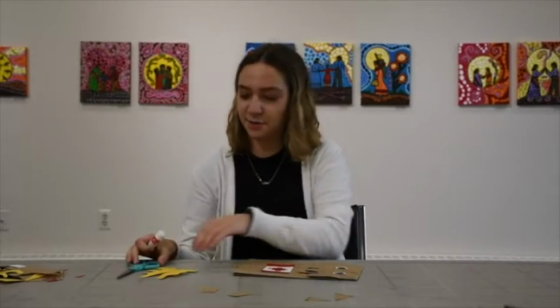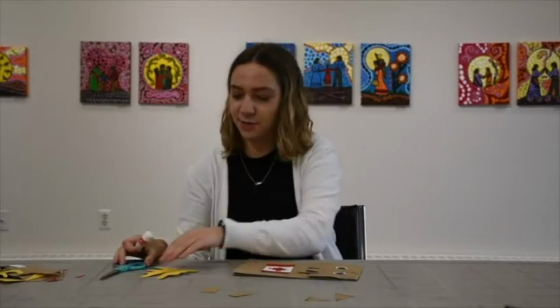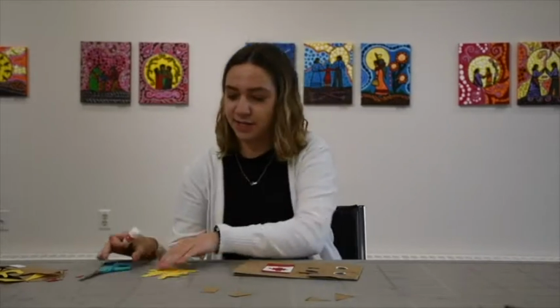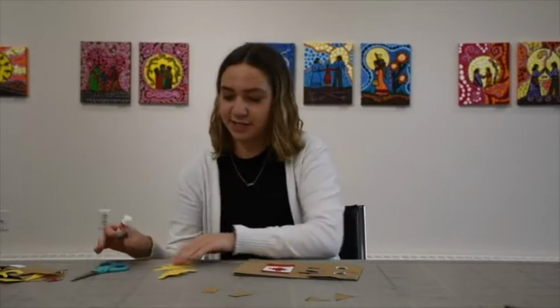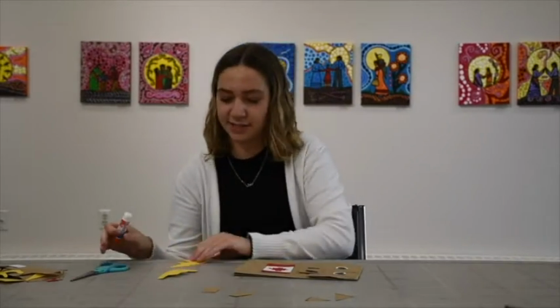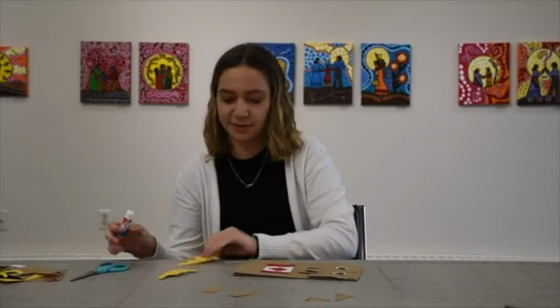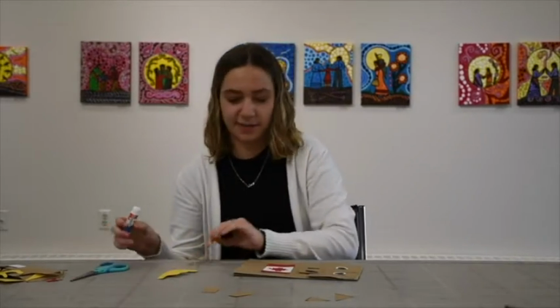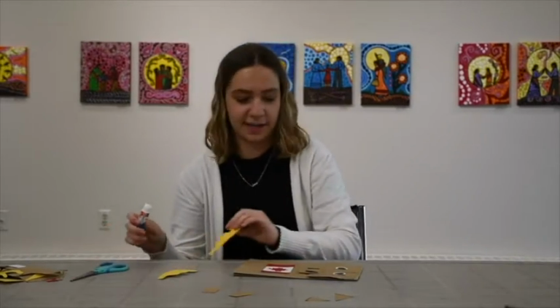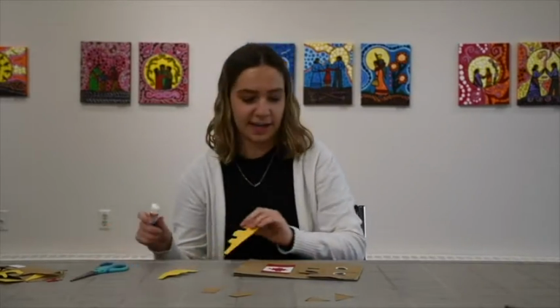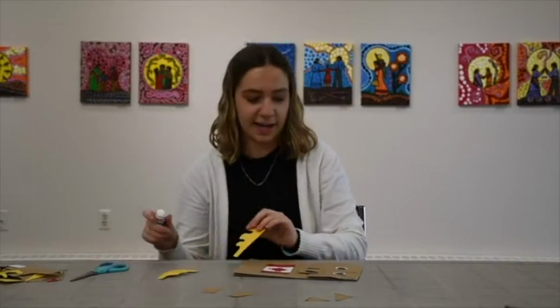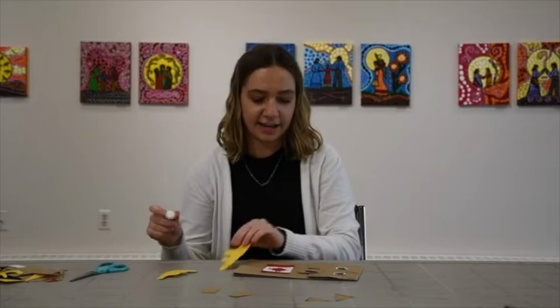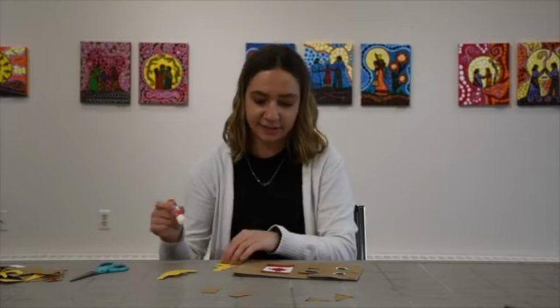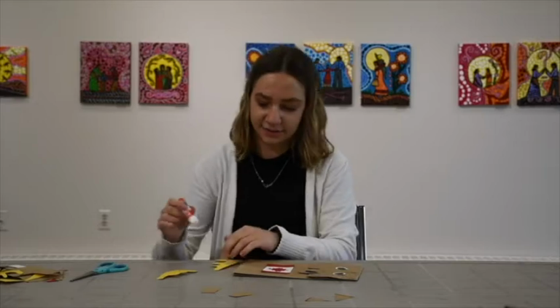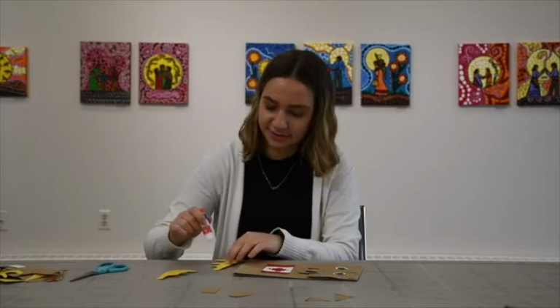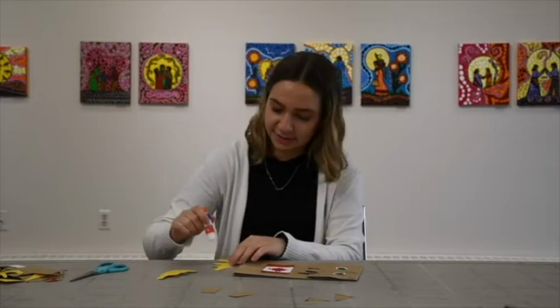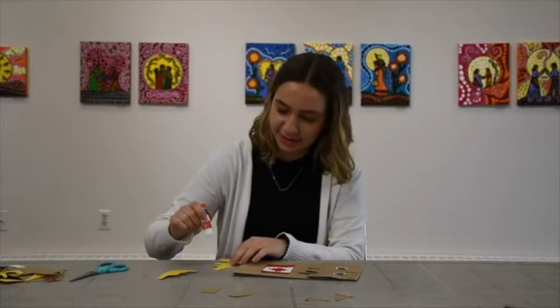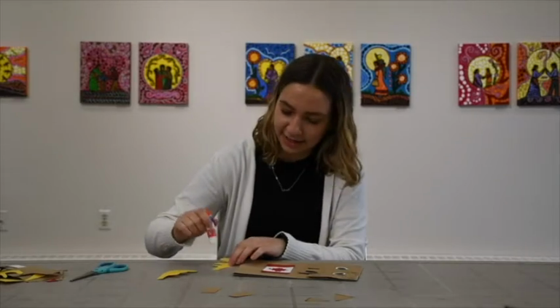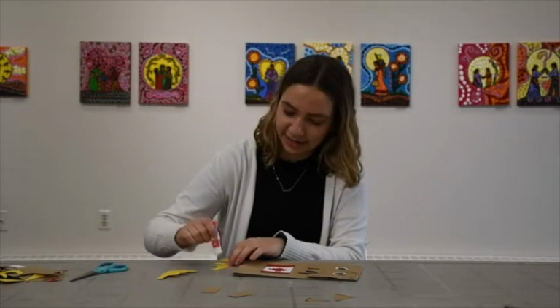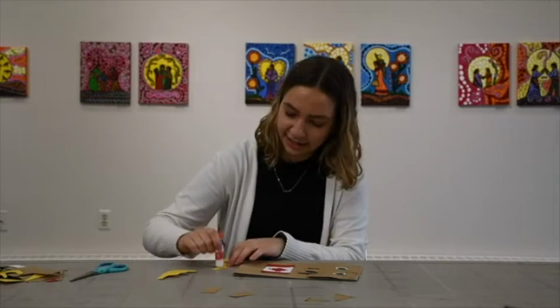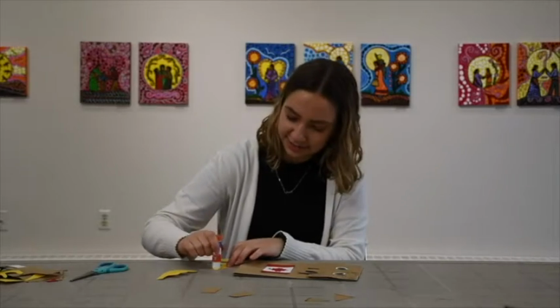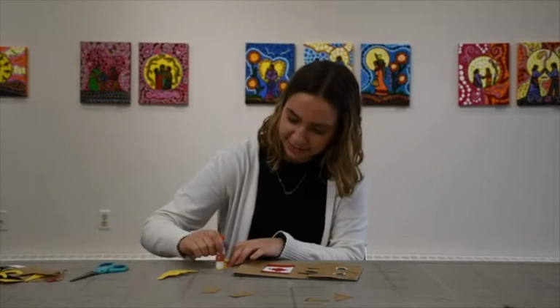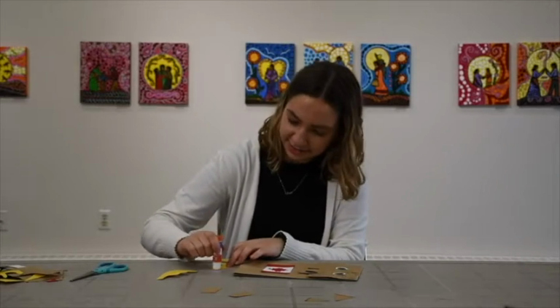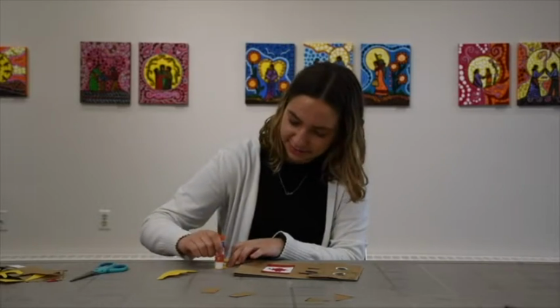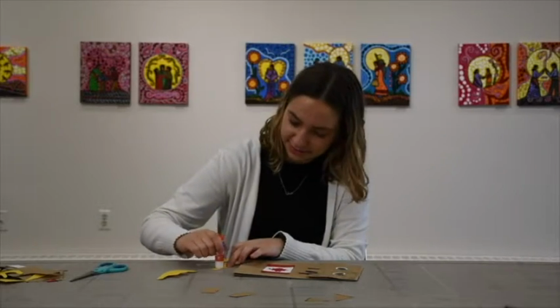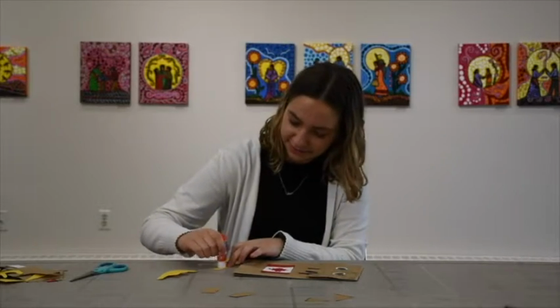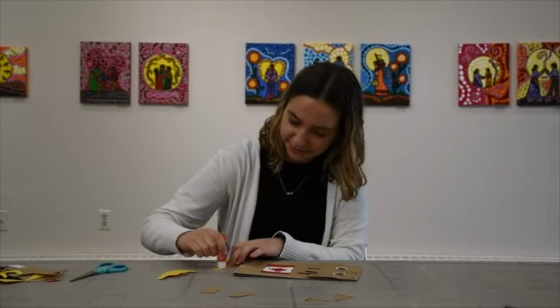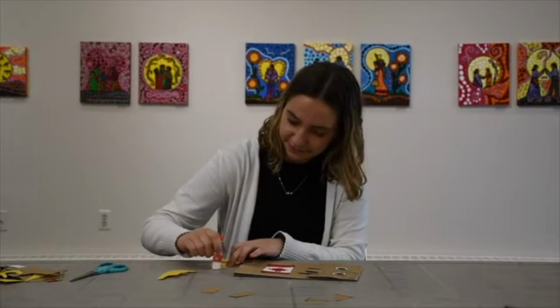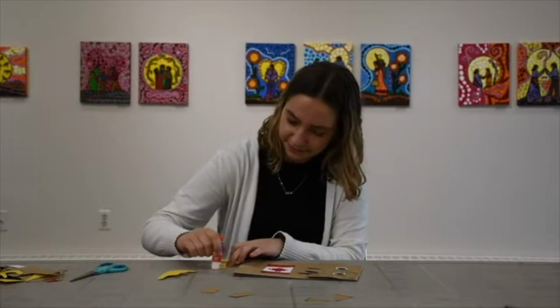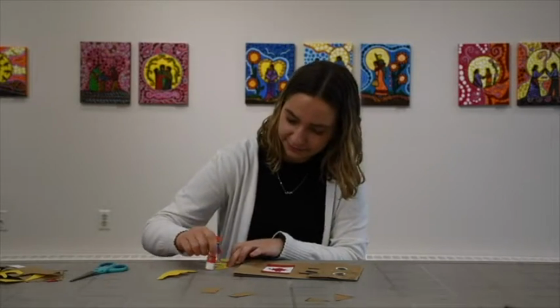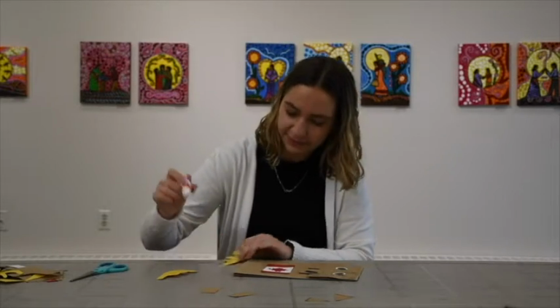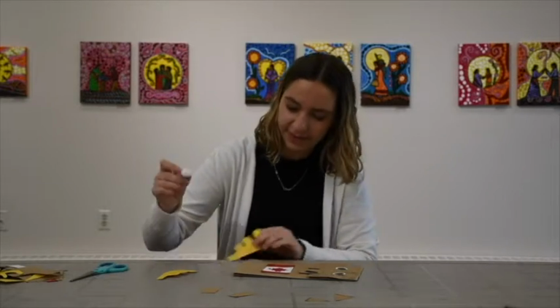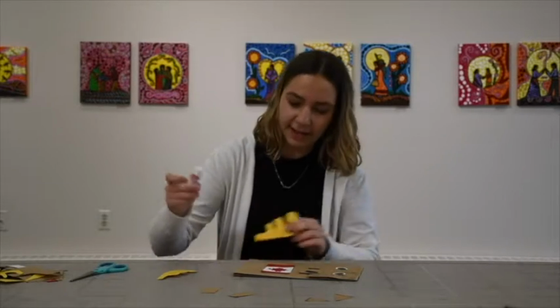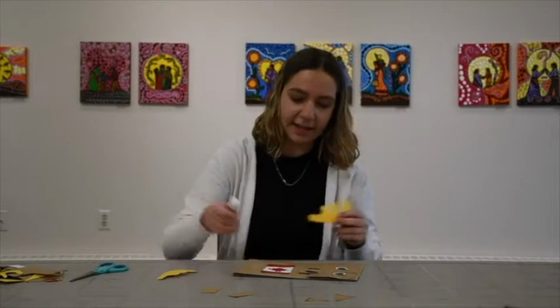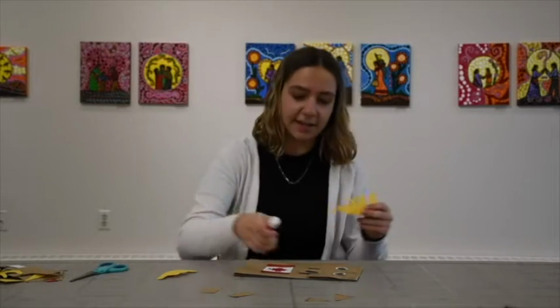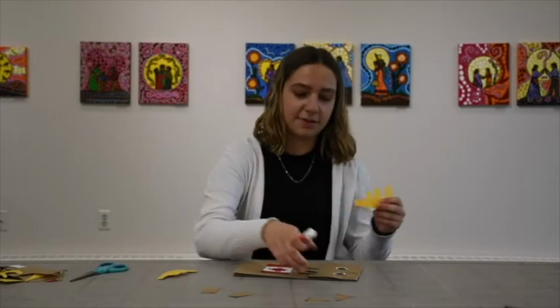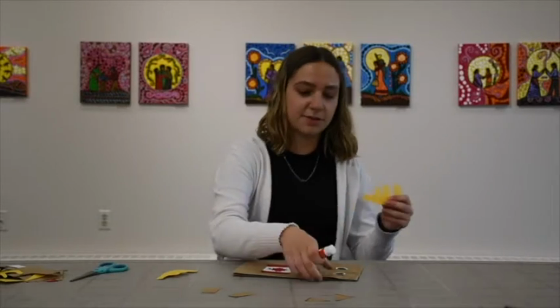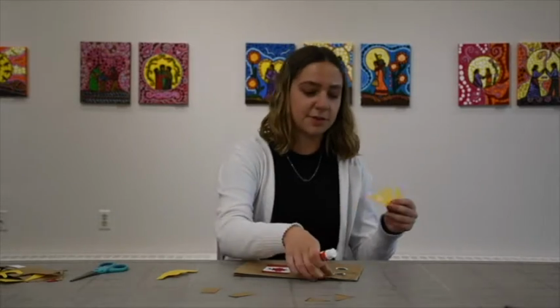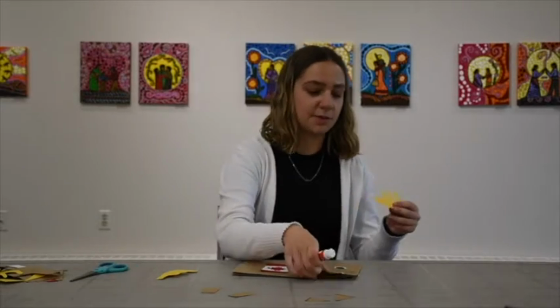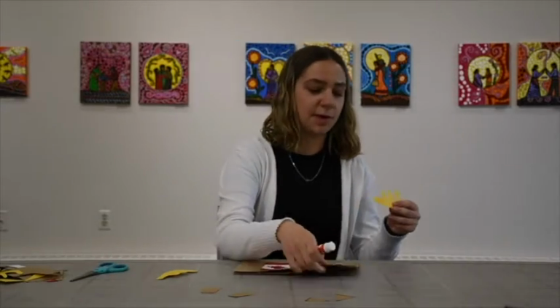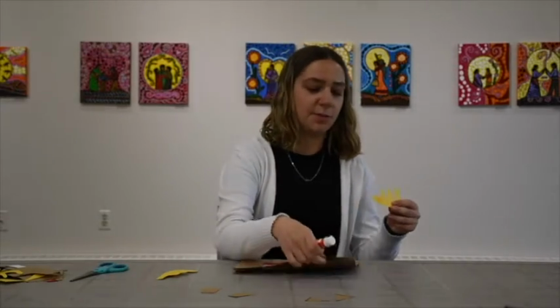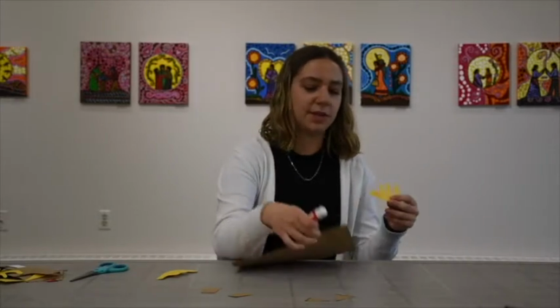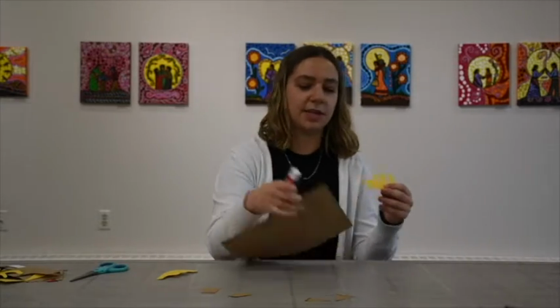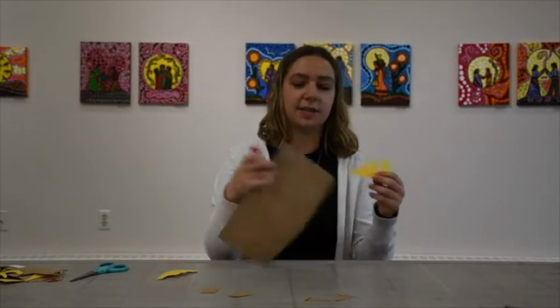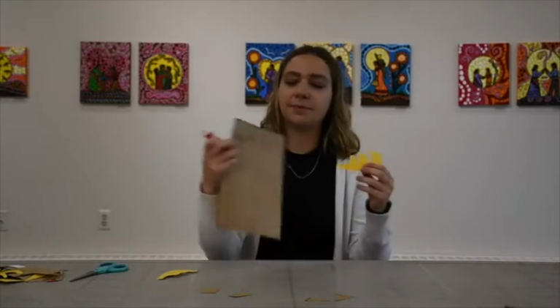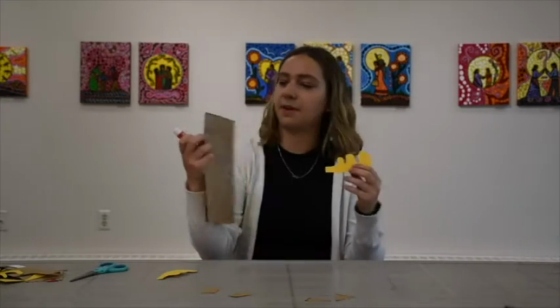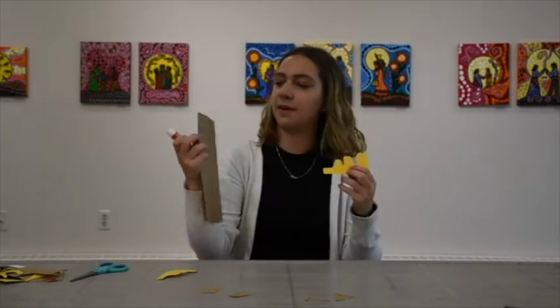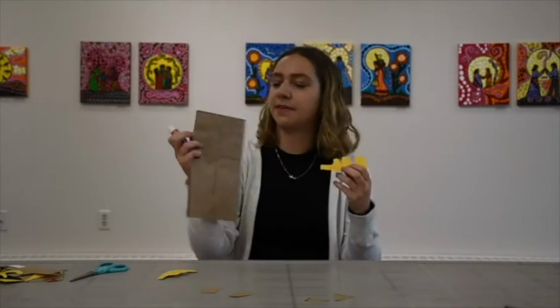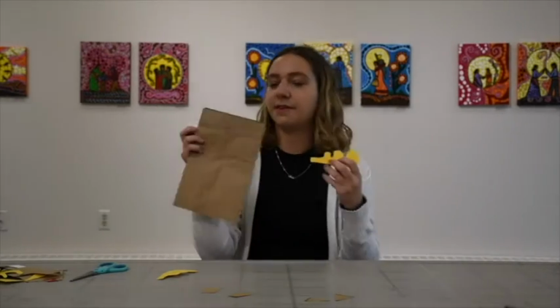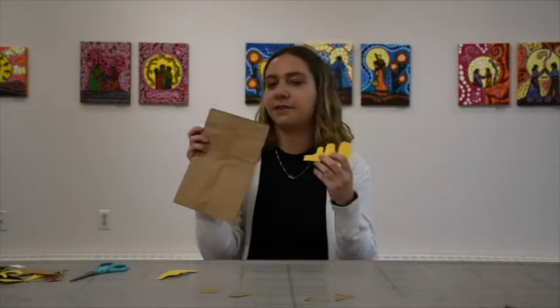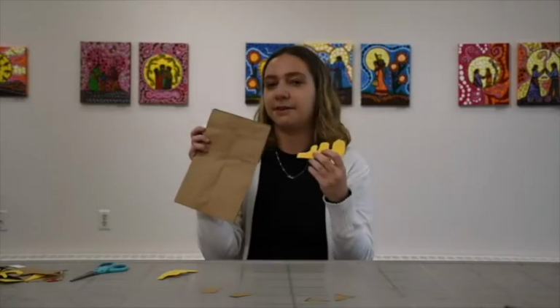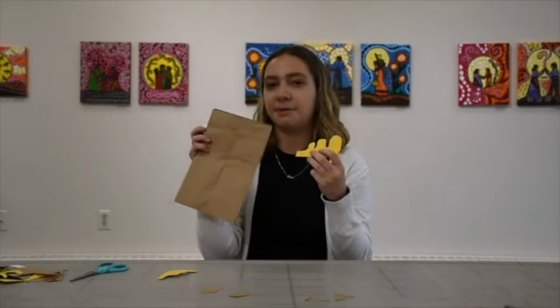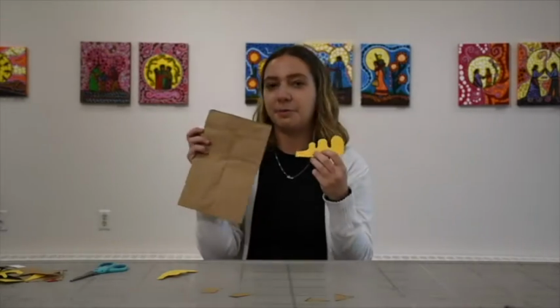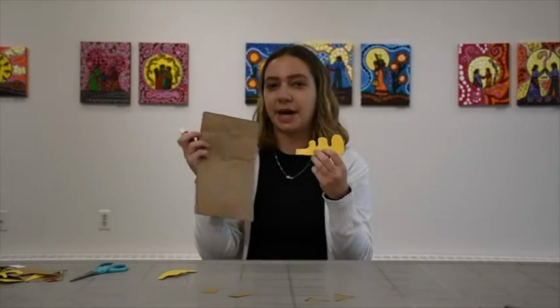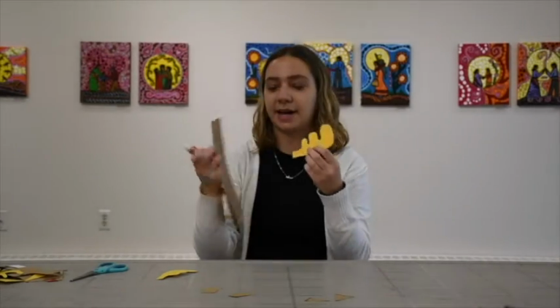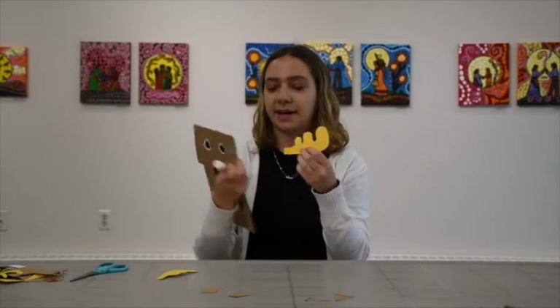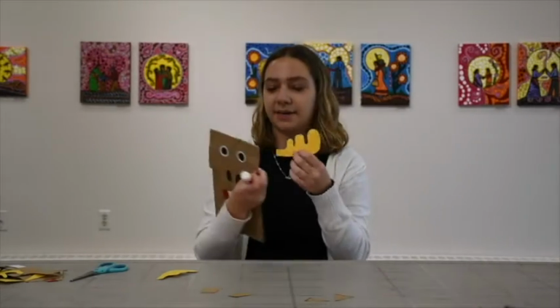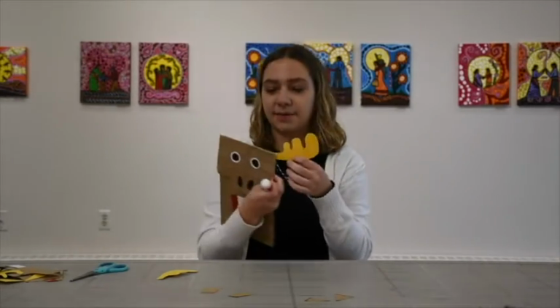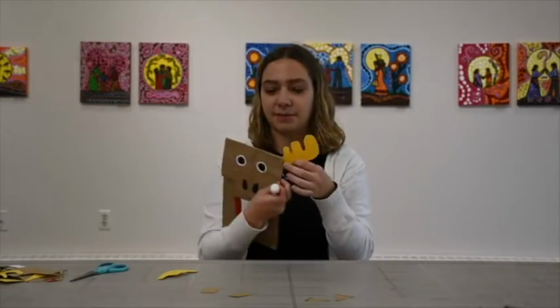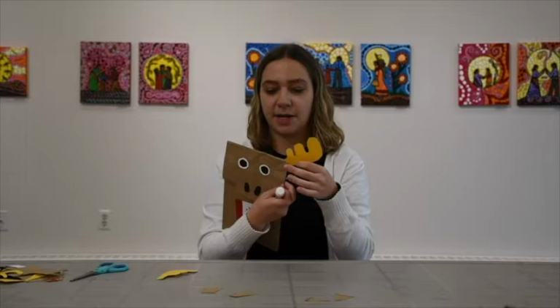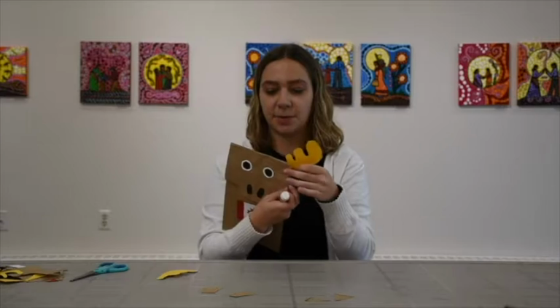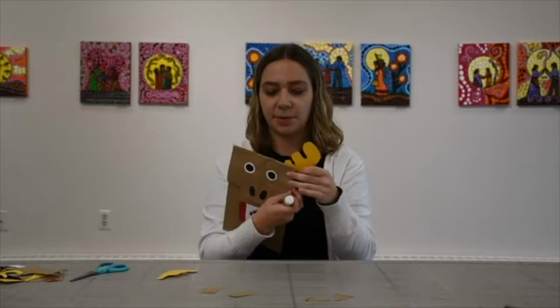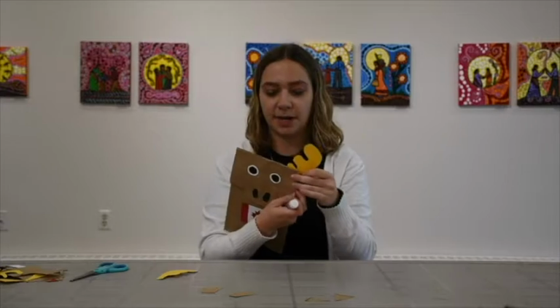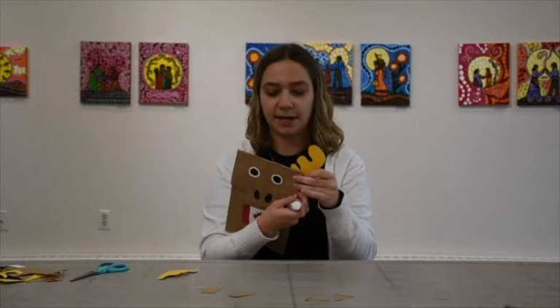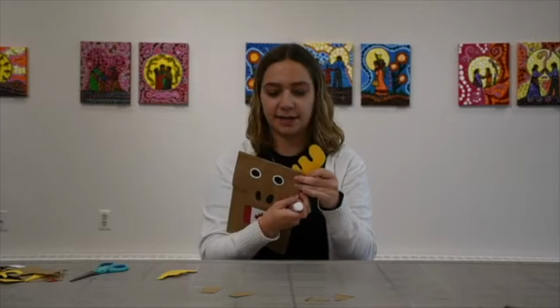So we can do the antlers next. You just want to put them on the very back of the paper bag.